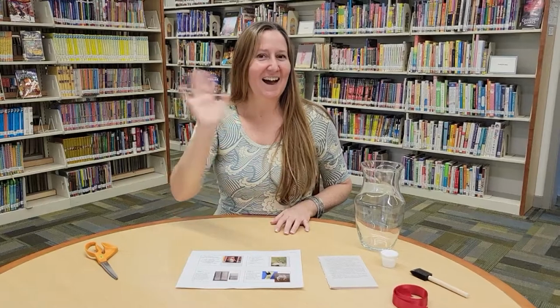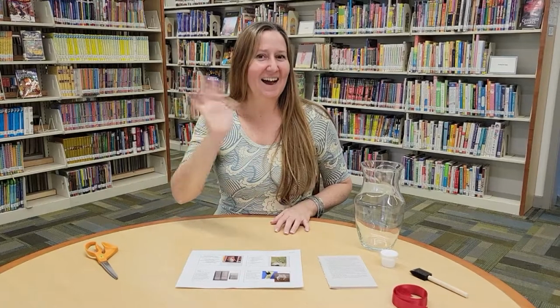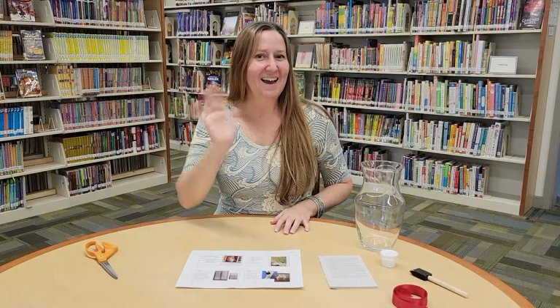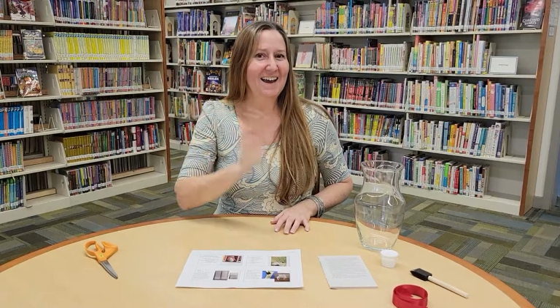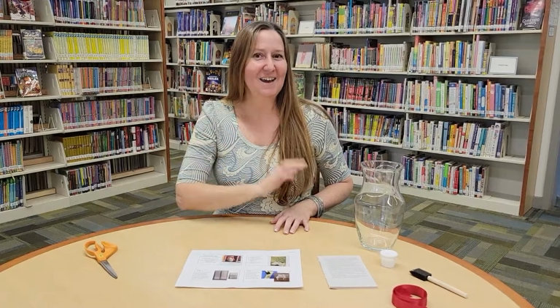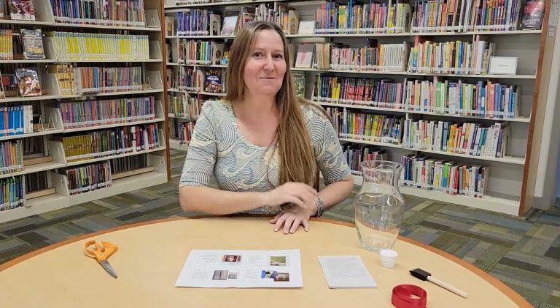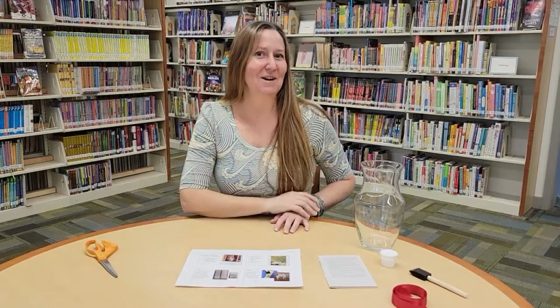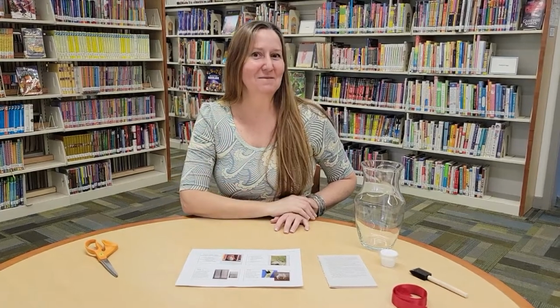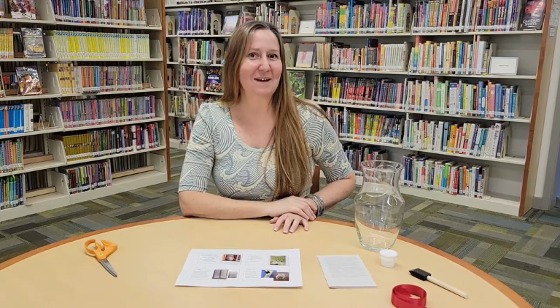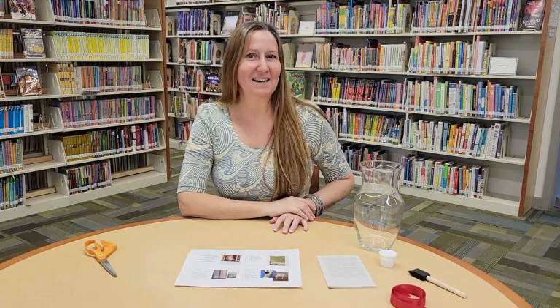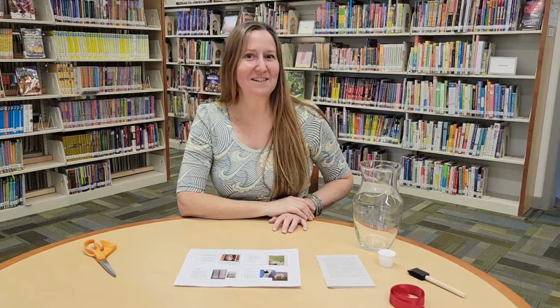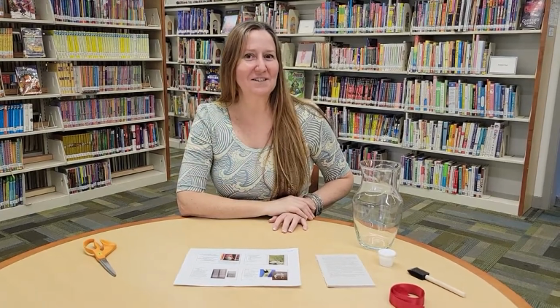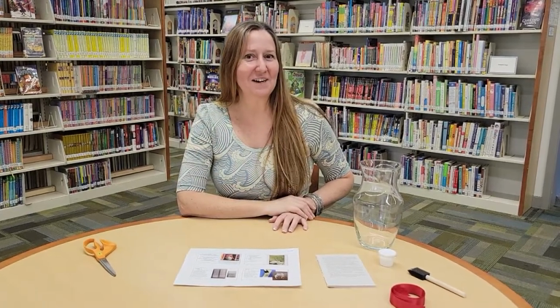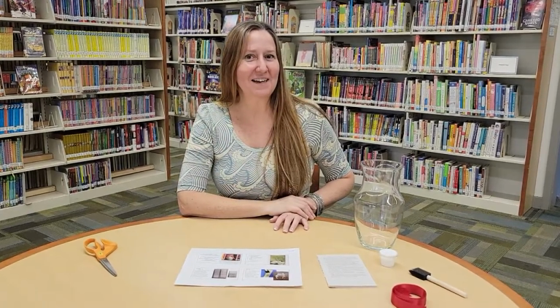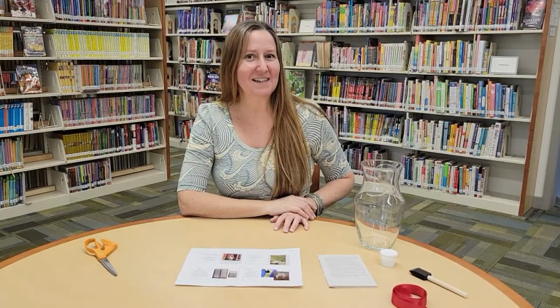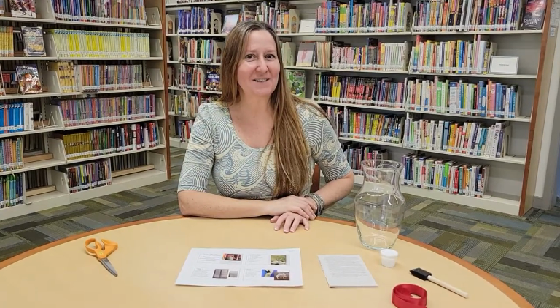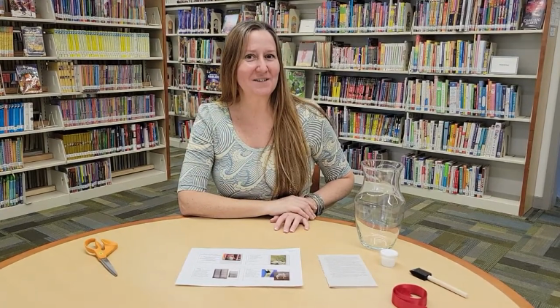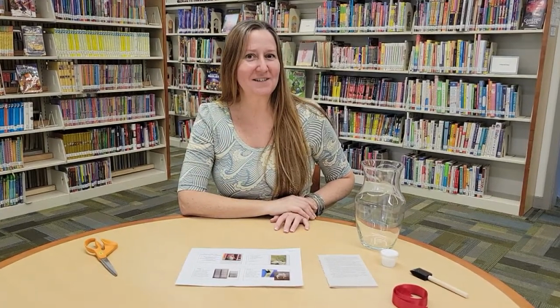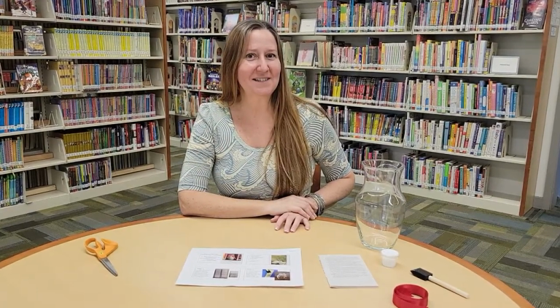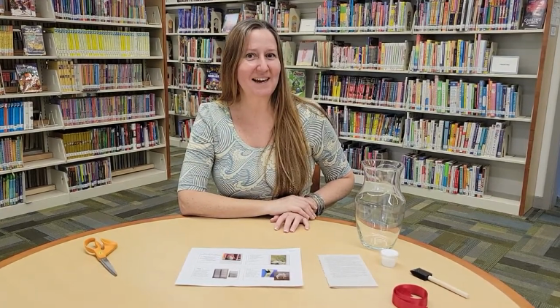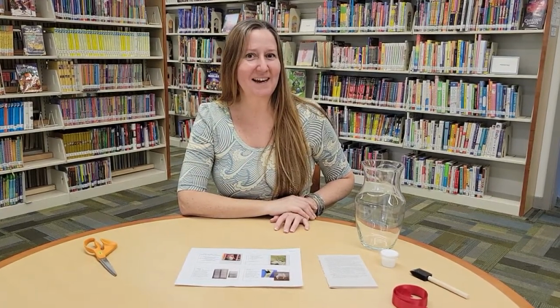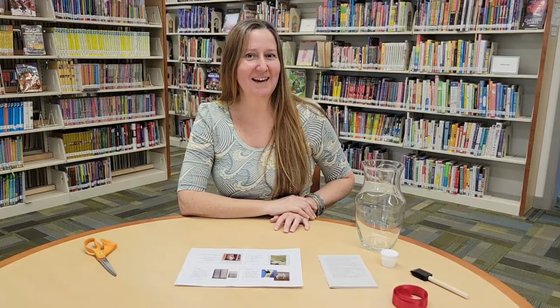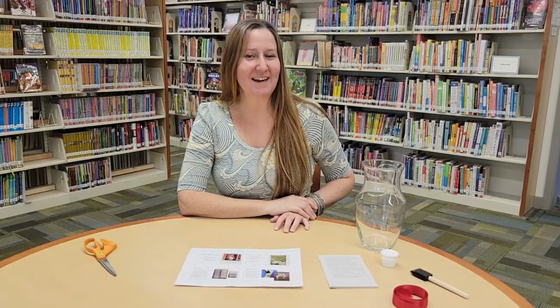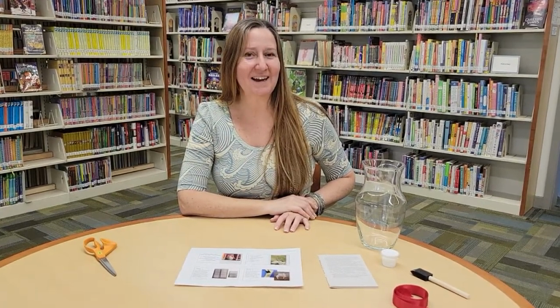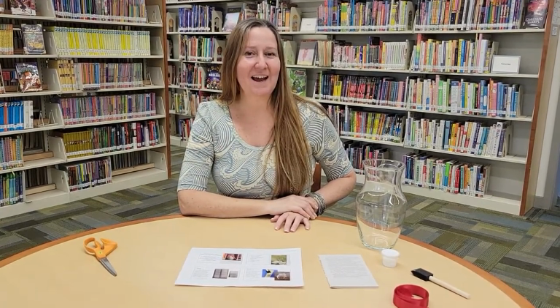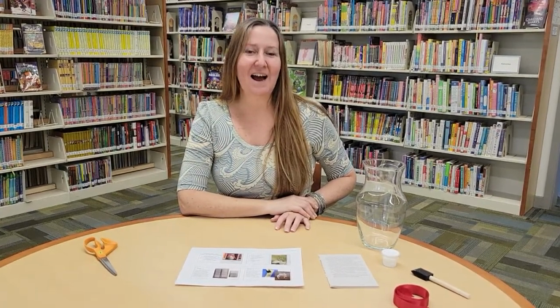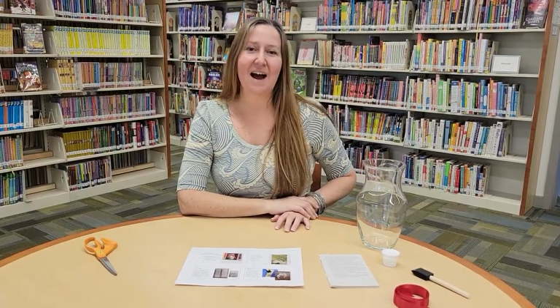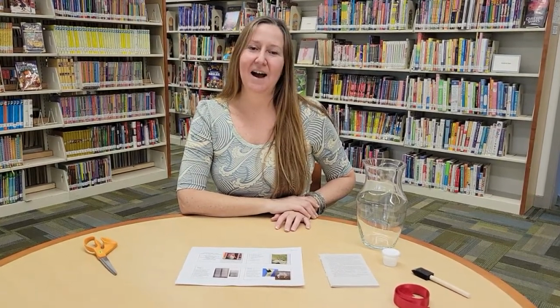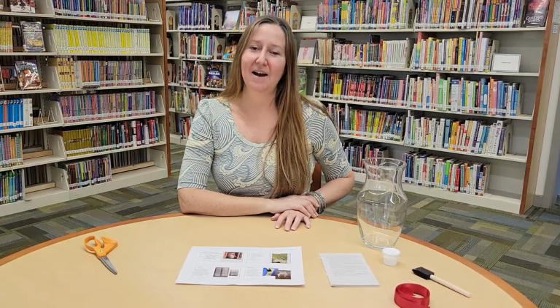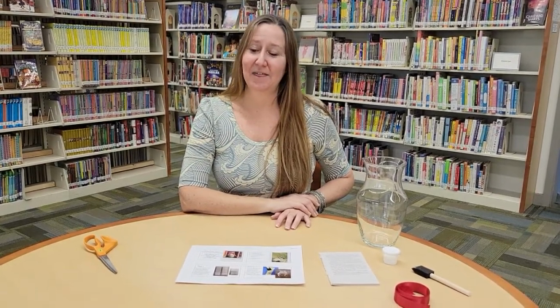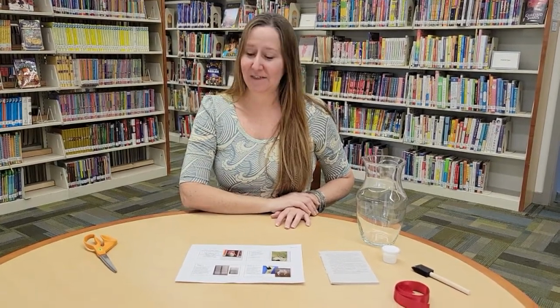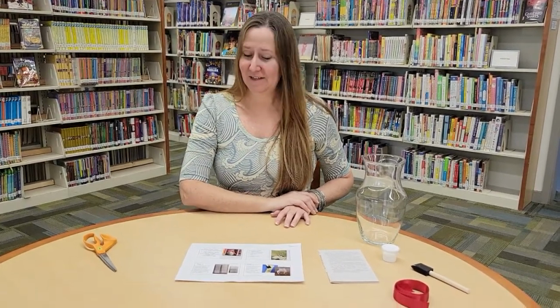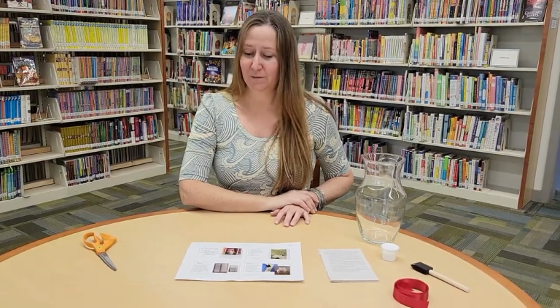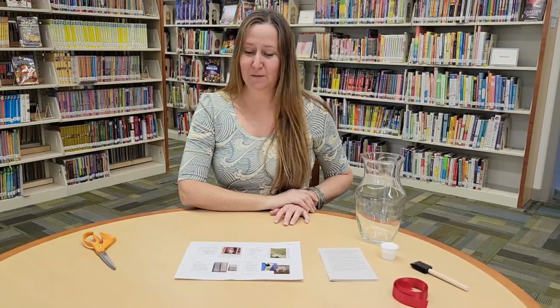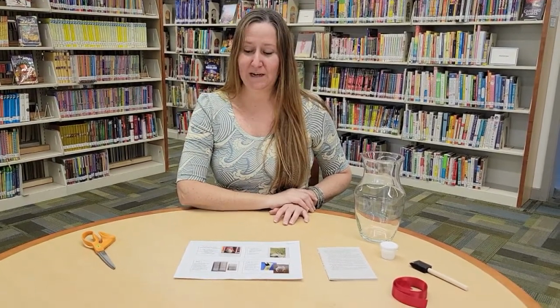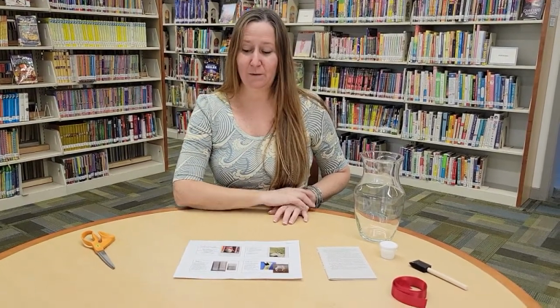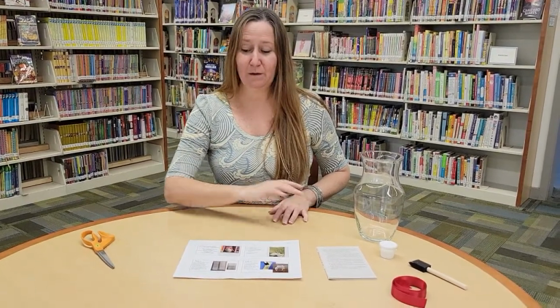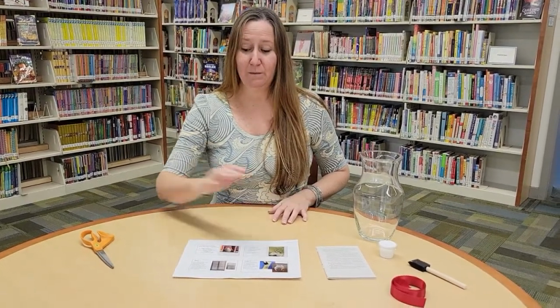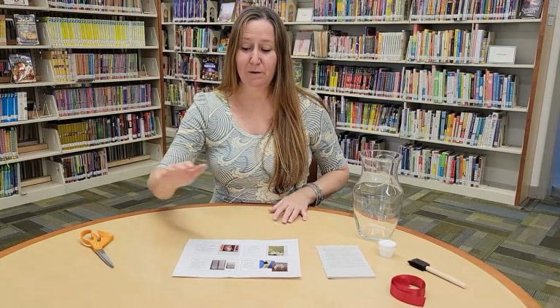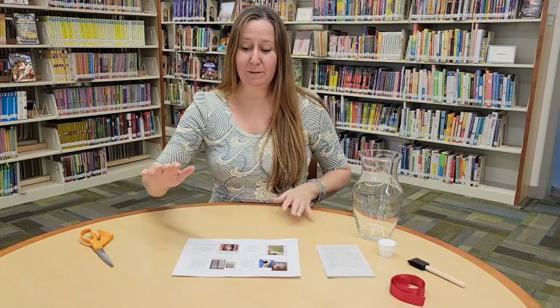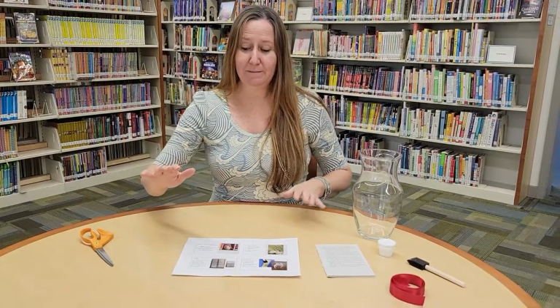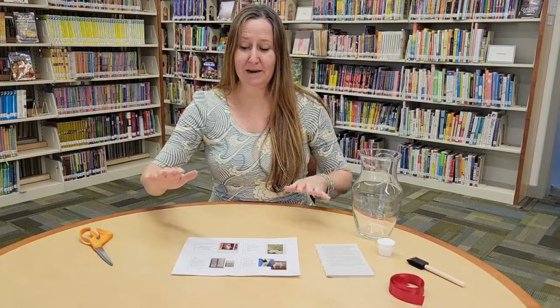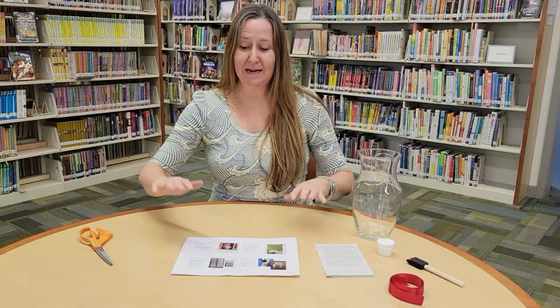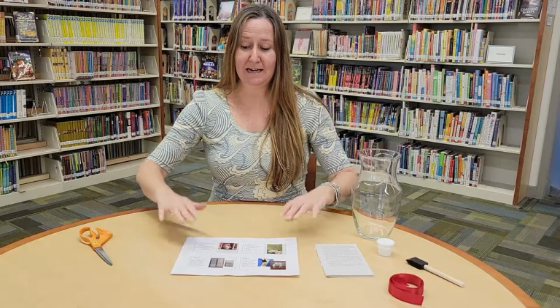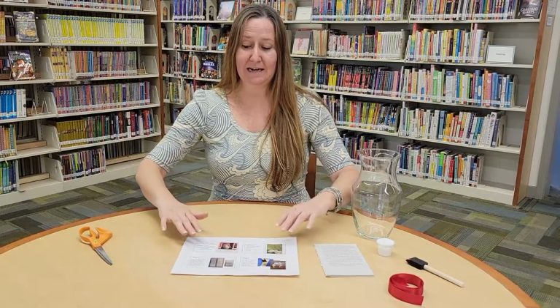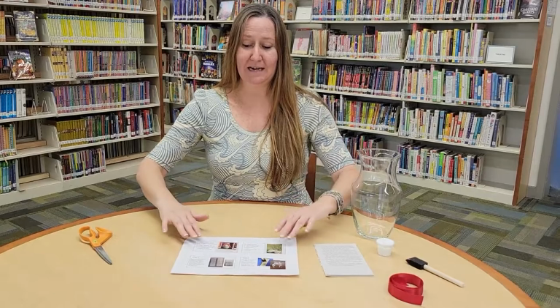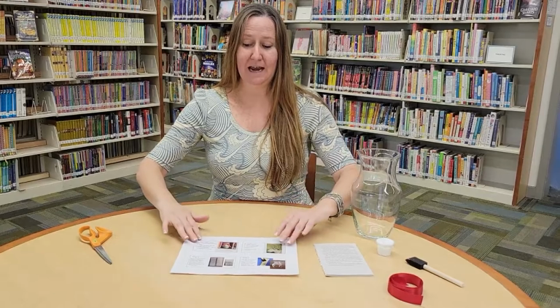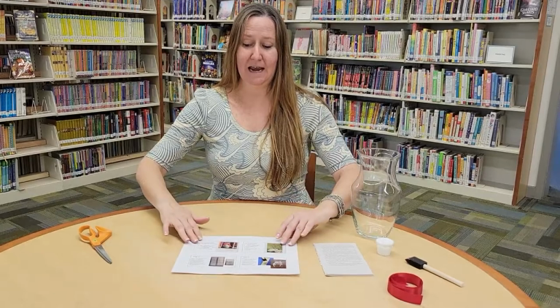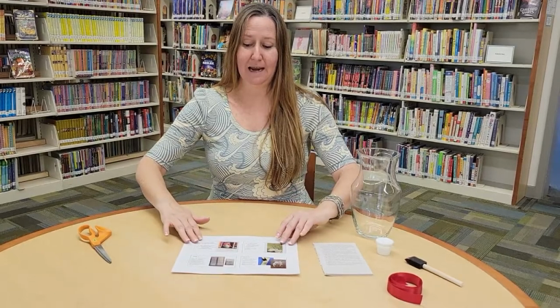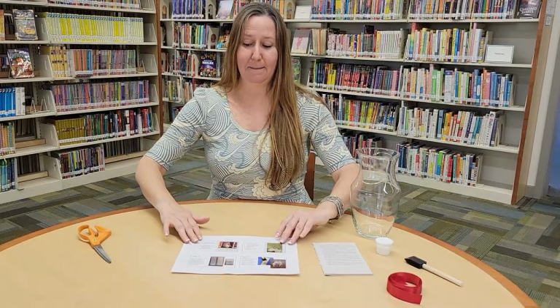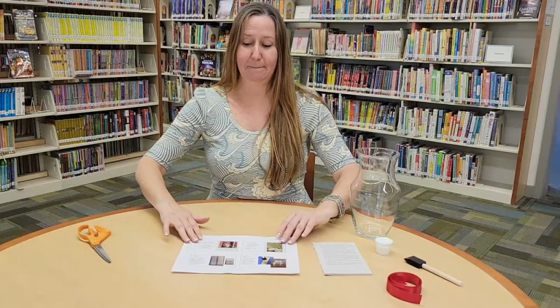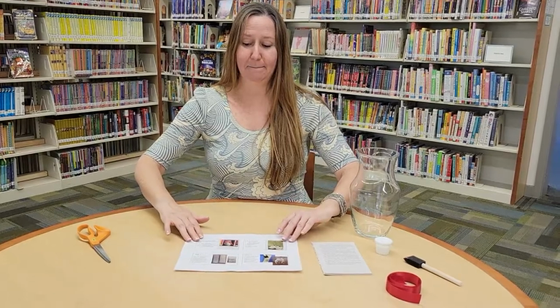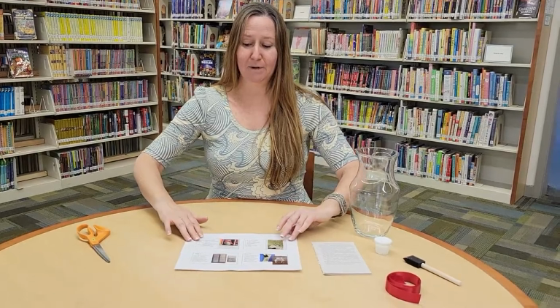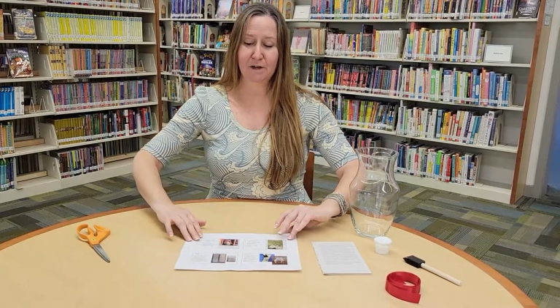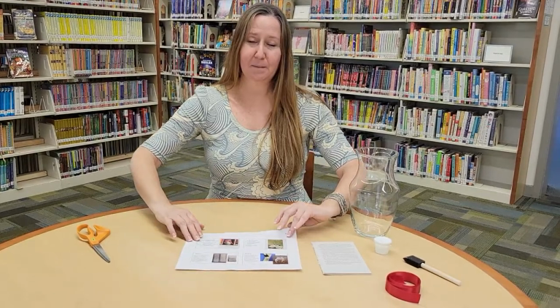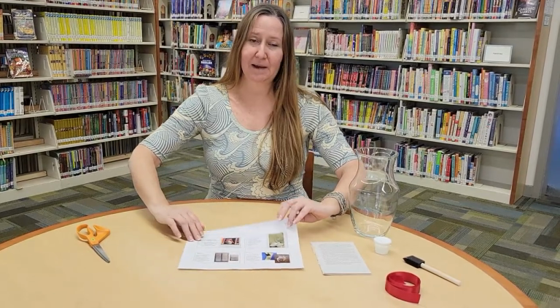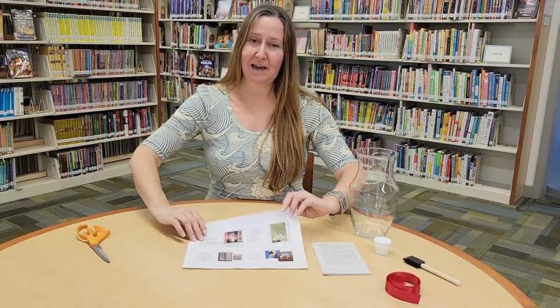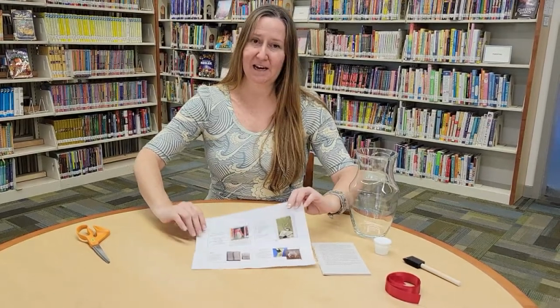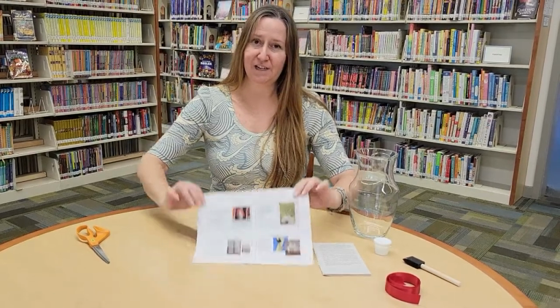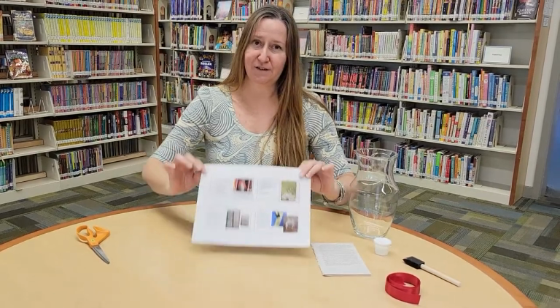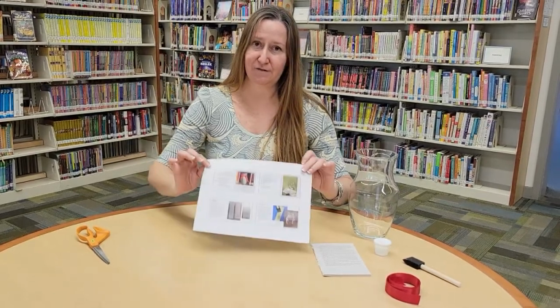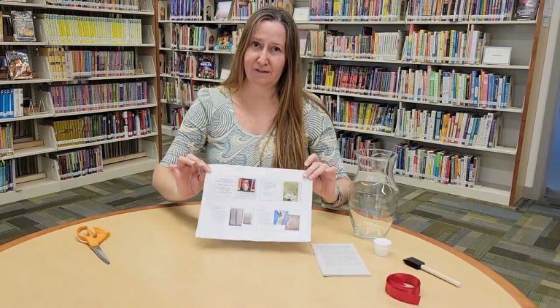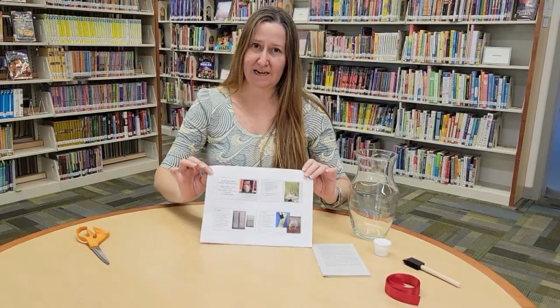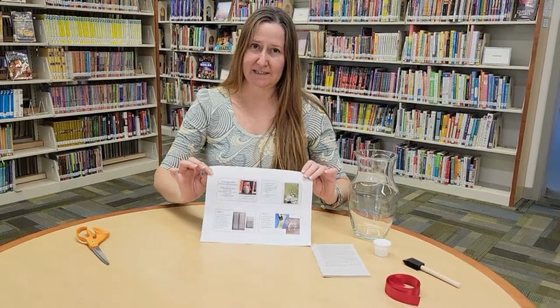Hi! Welcome back to Try It Tuesday! This week we will be making a book page vase.